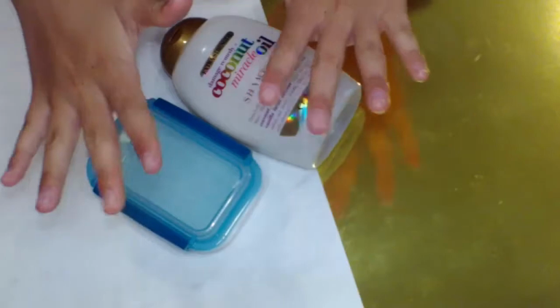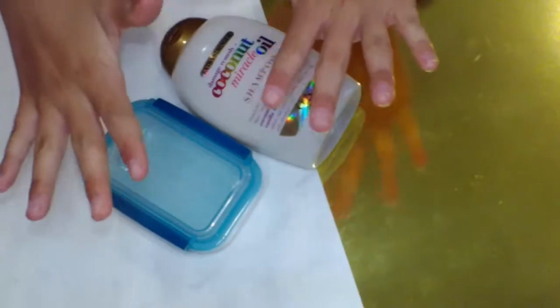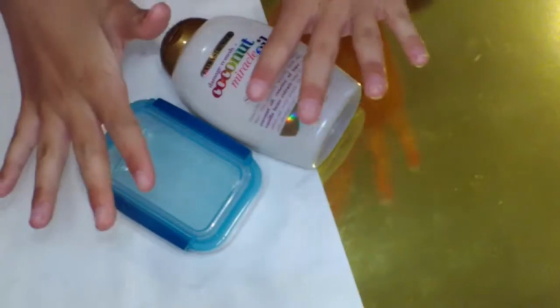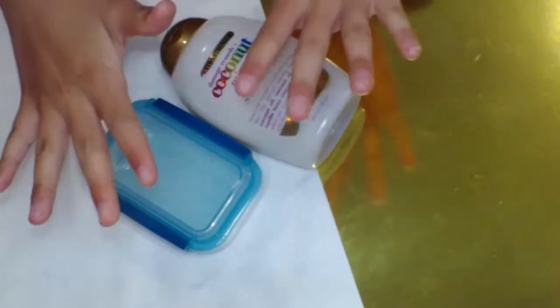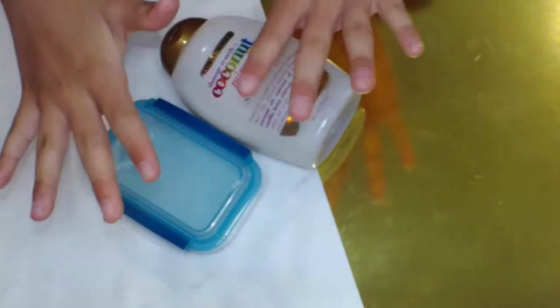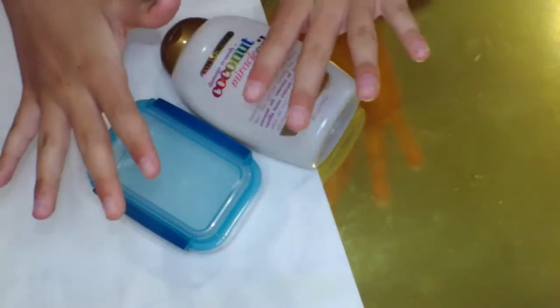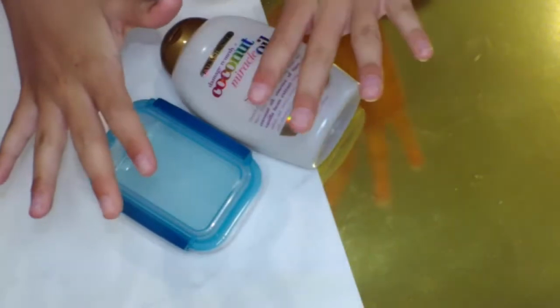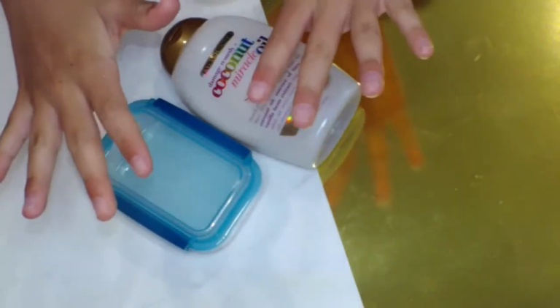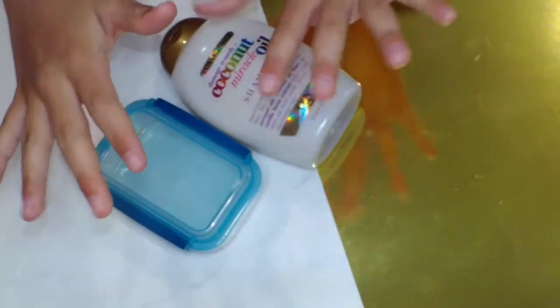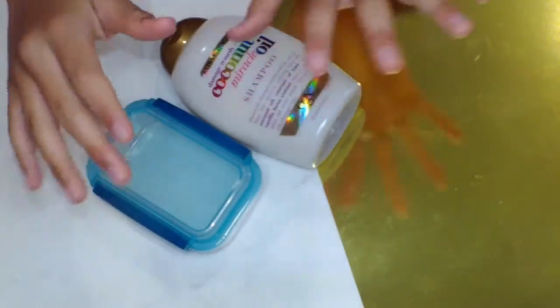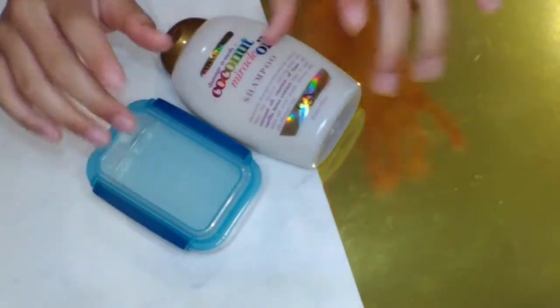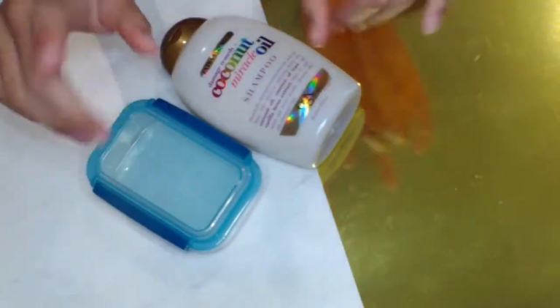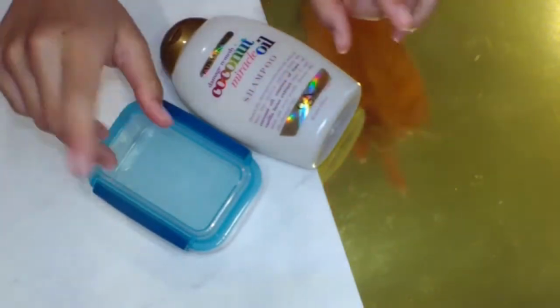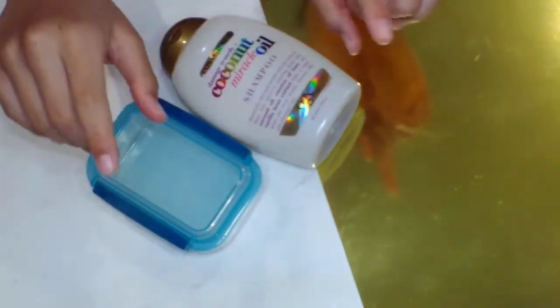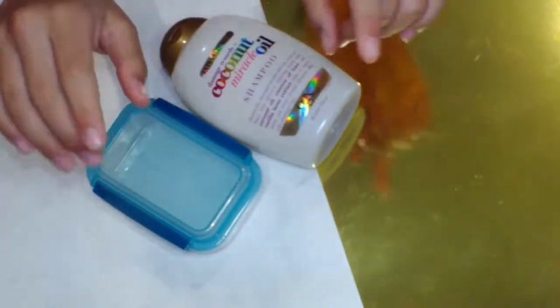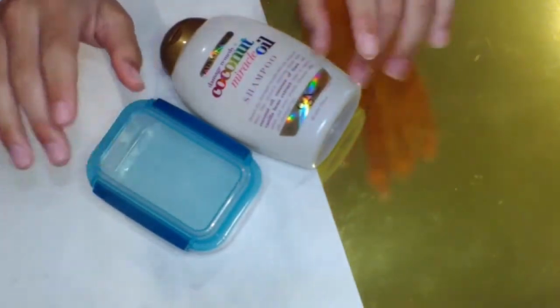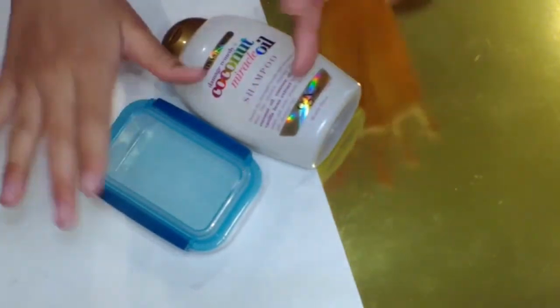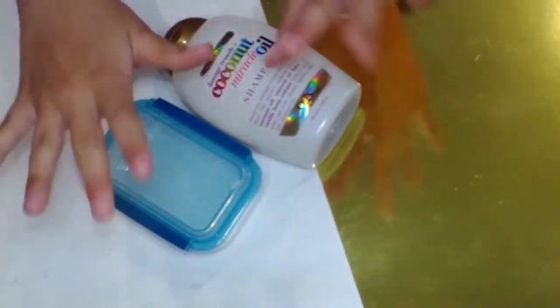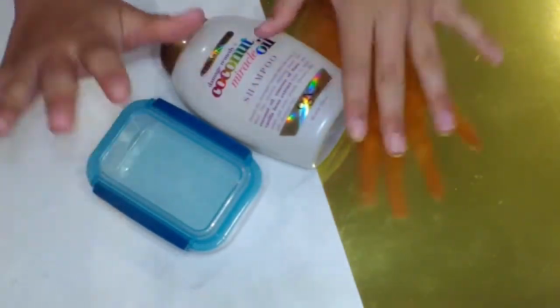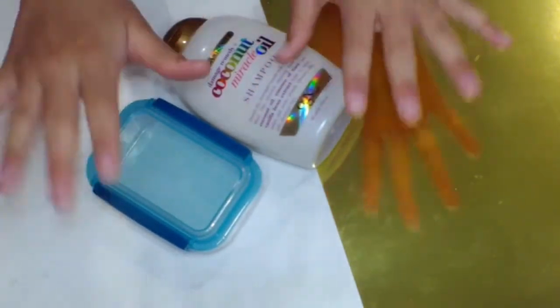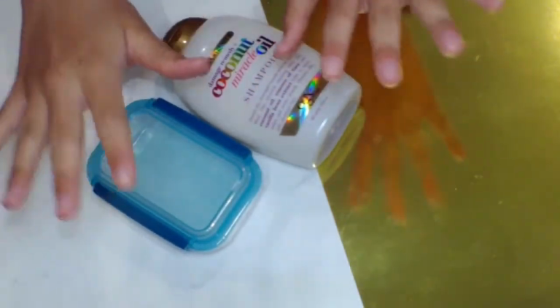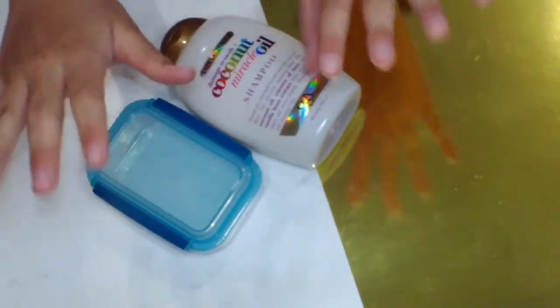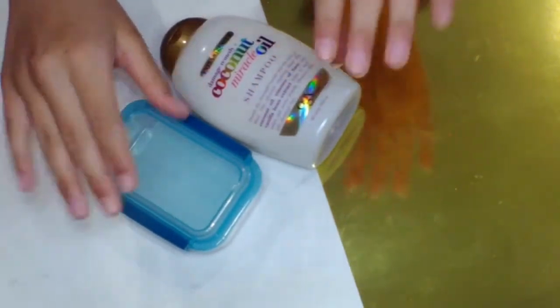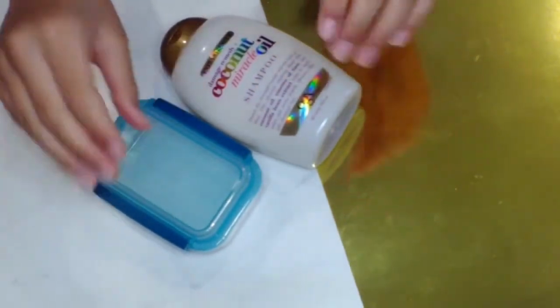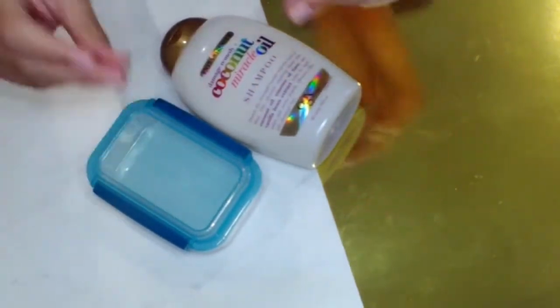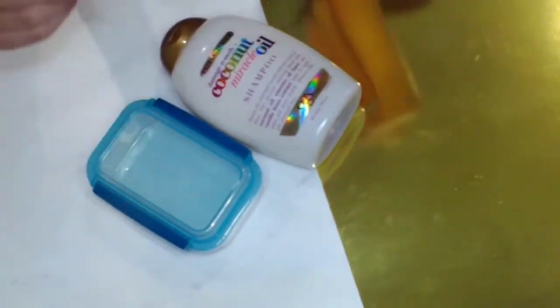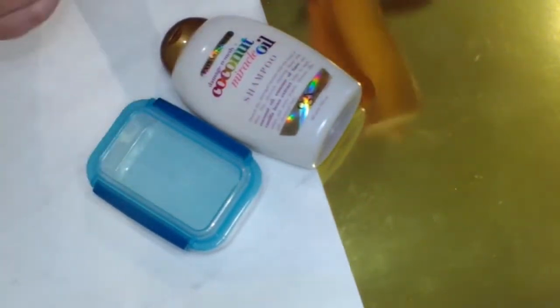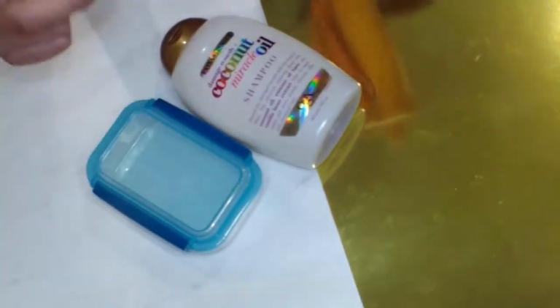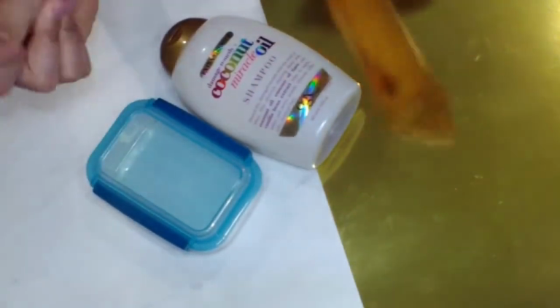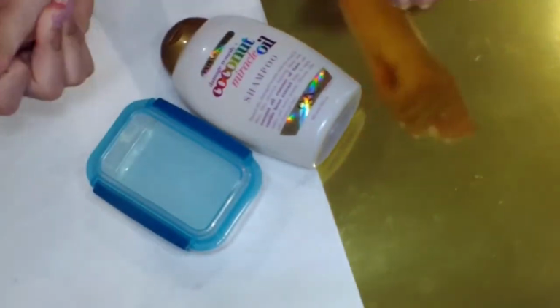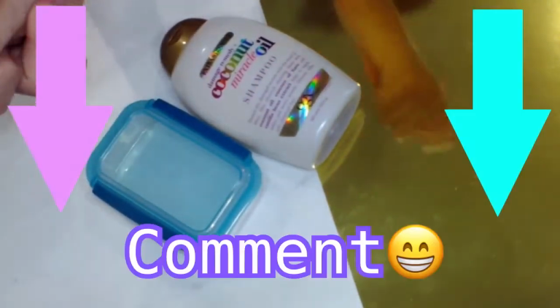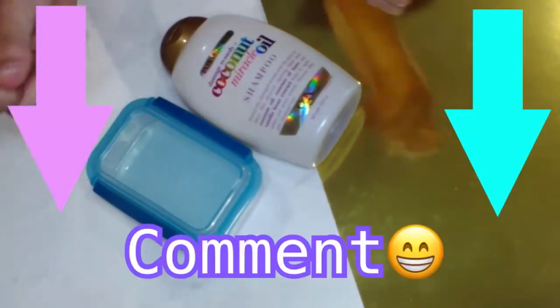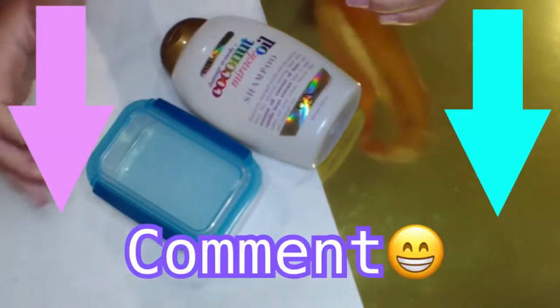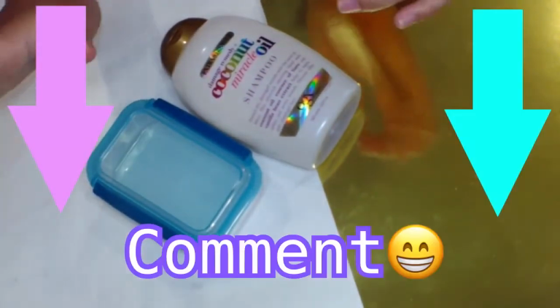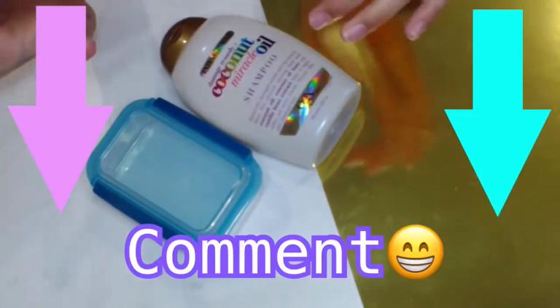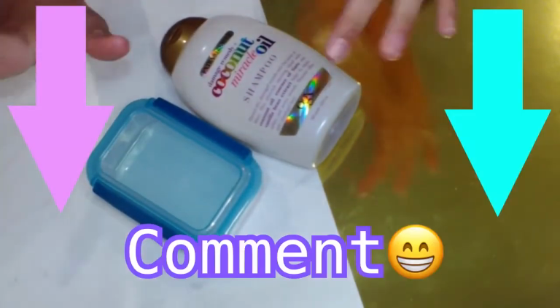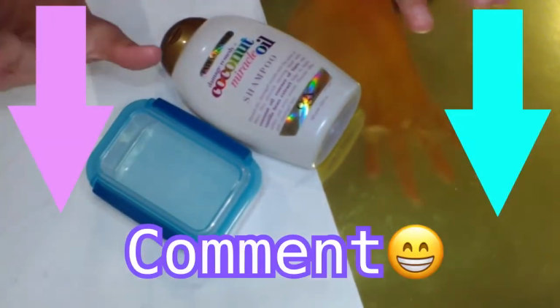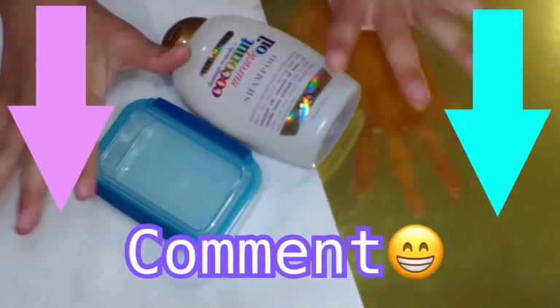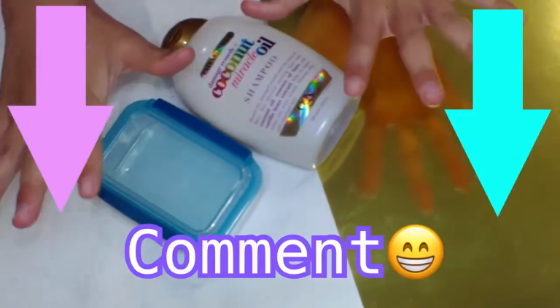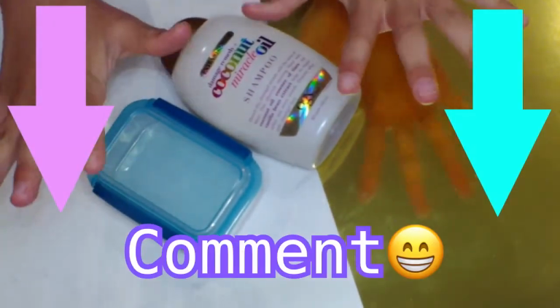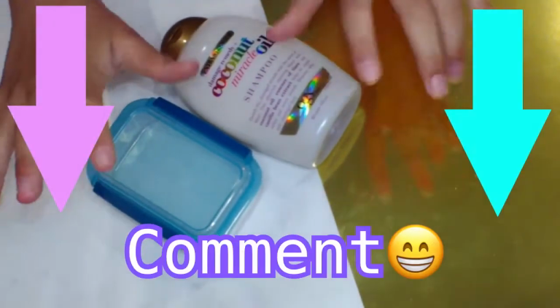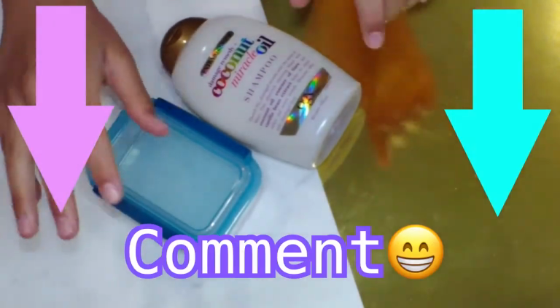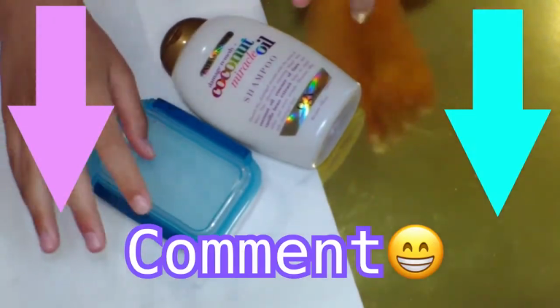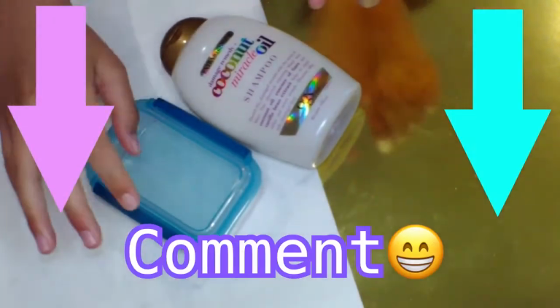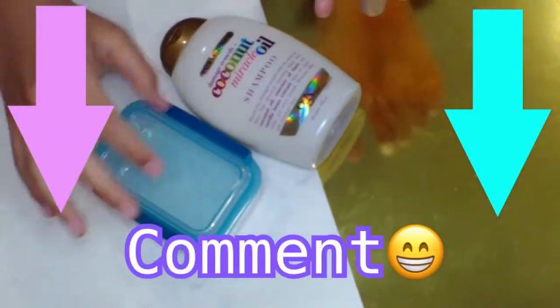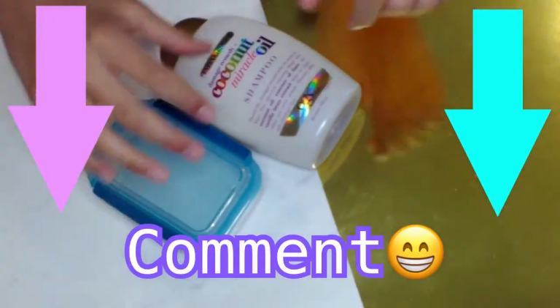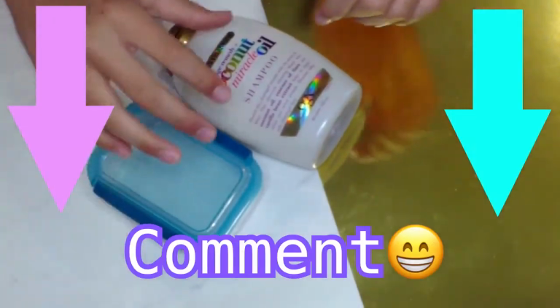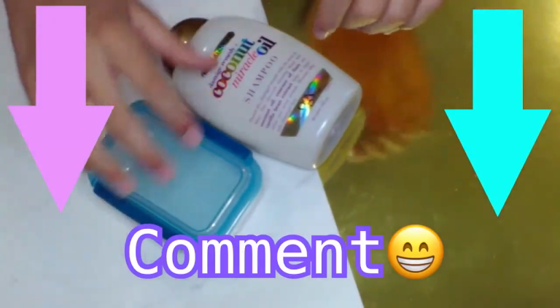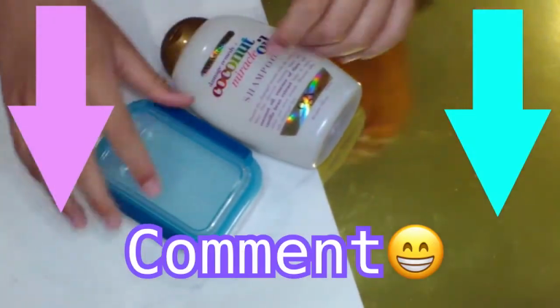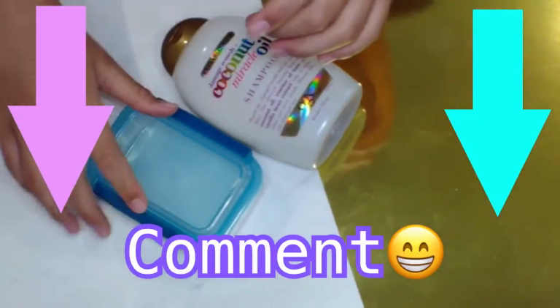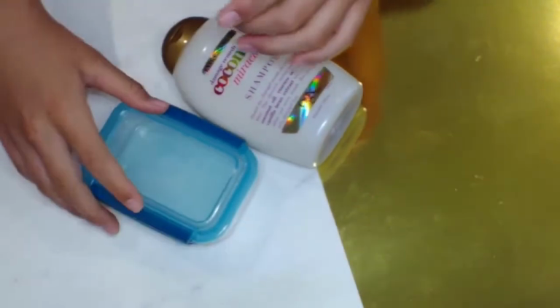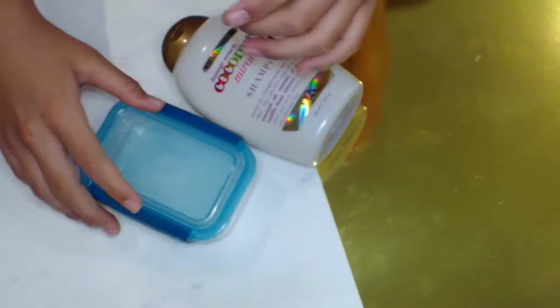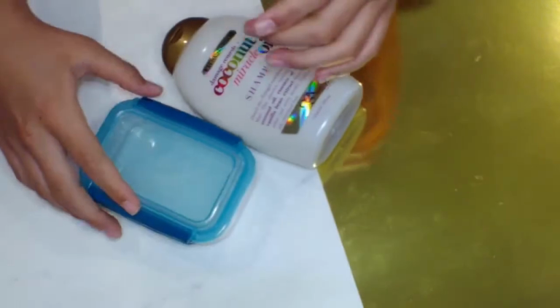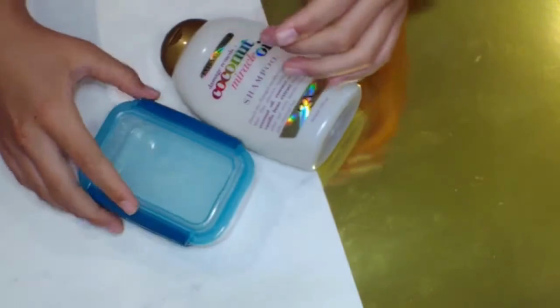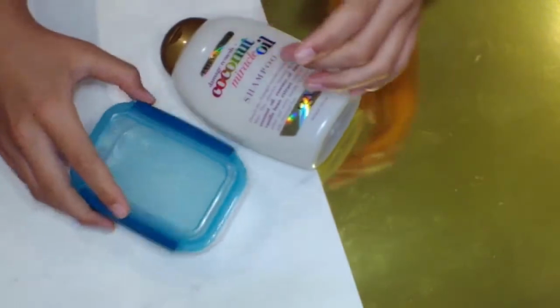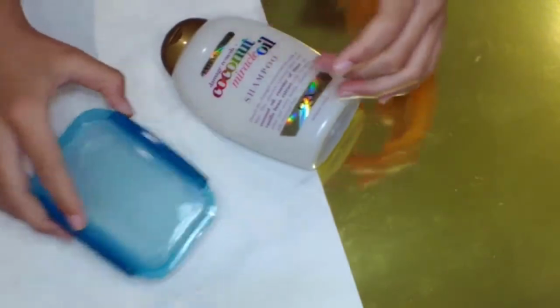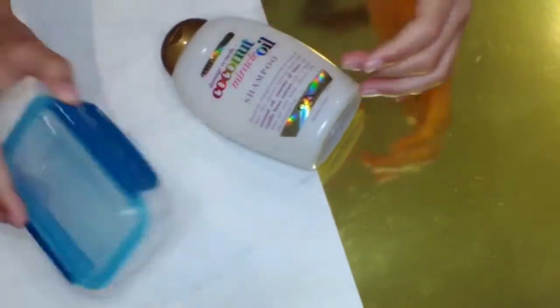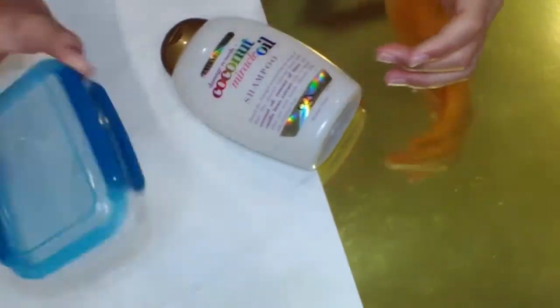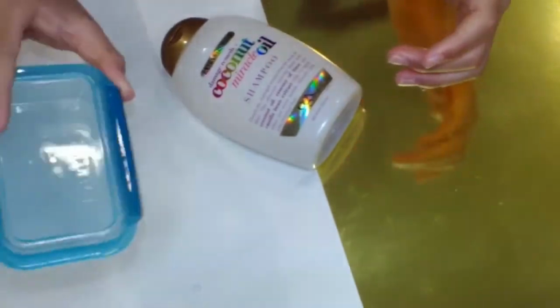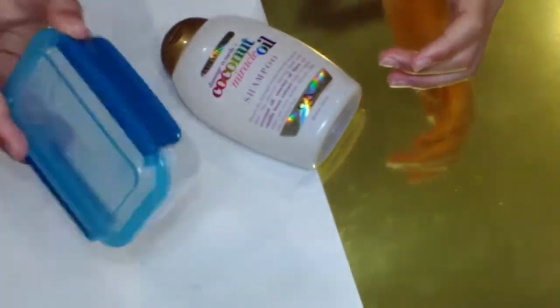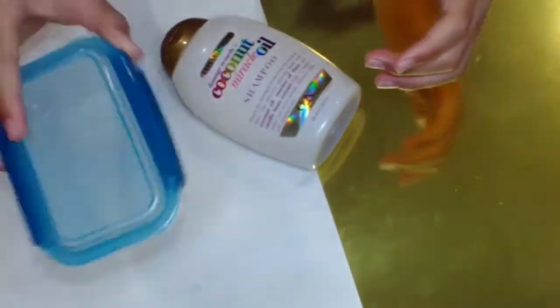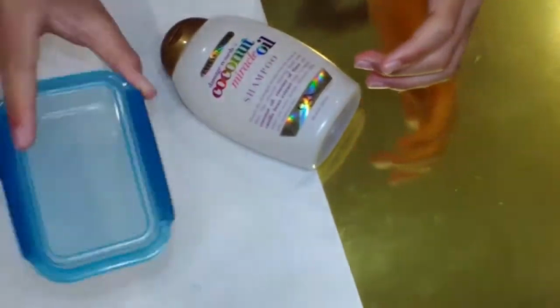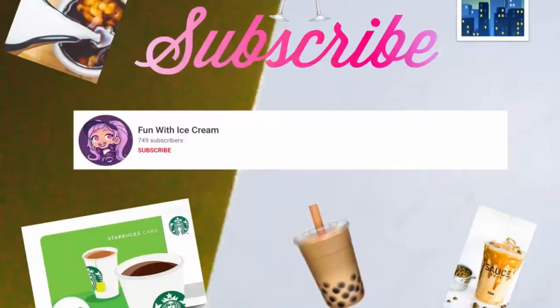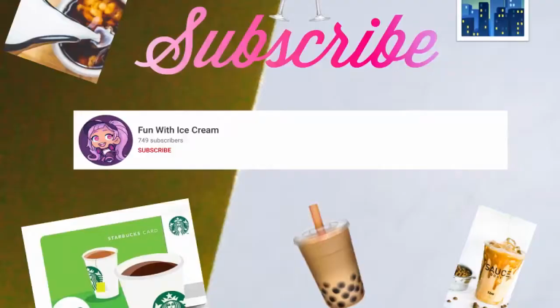Hey guys, welcome to DIY with Austin. If you're new here, make sure to comment saying that you're new so that I can welcome you, and also make sure to subscribe.